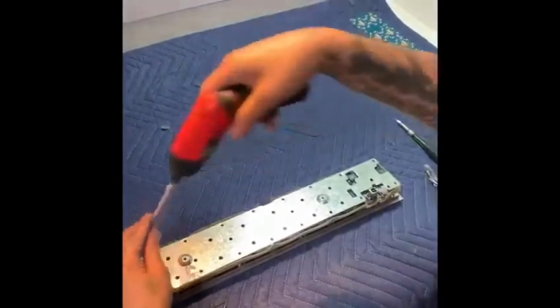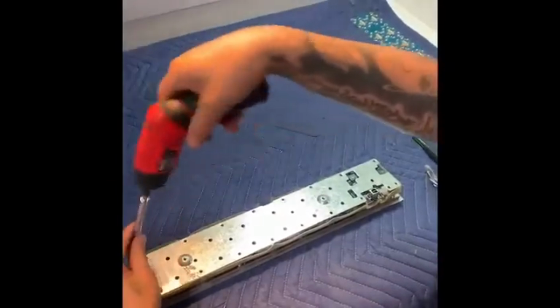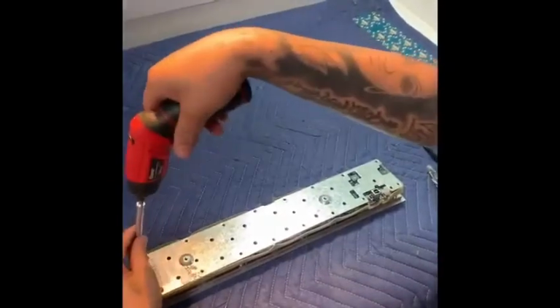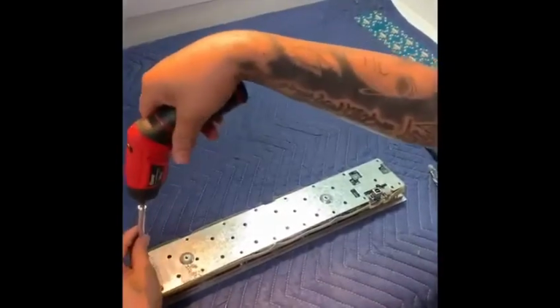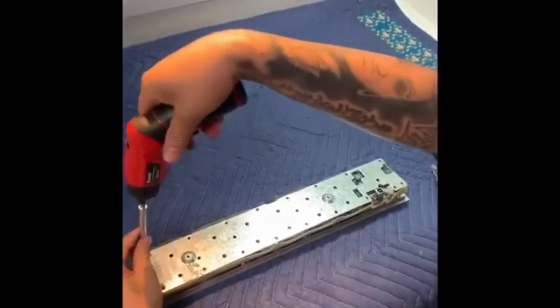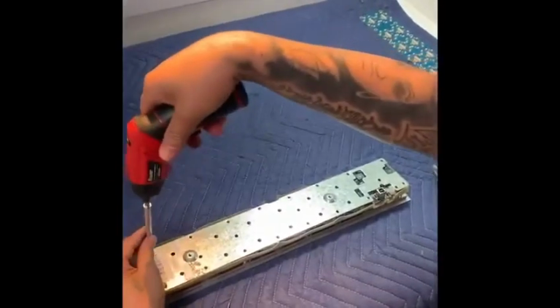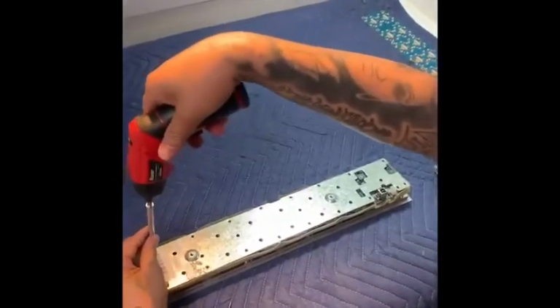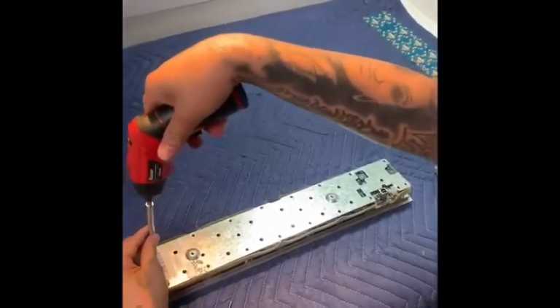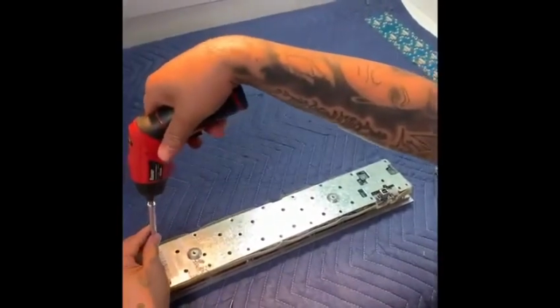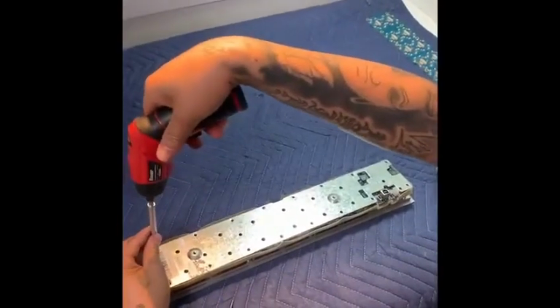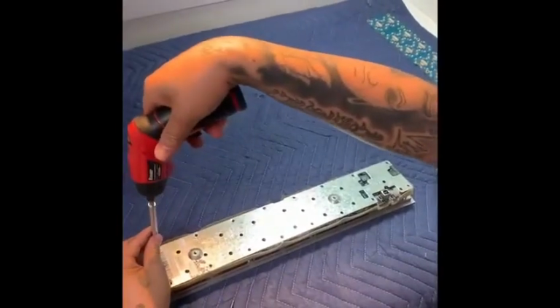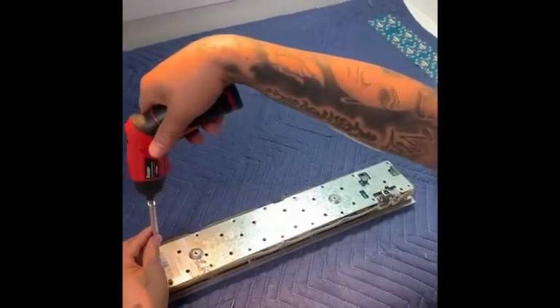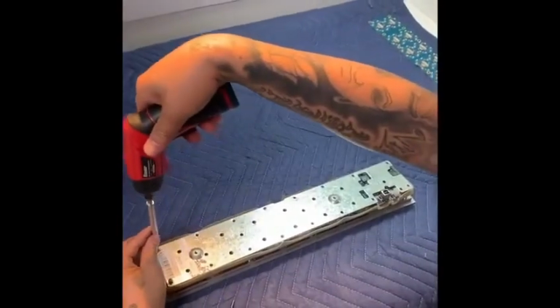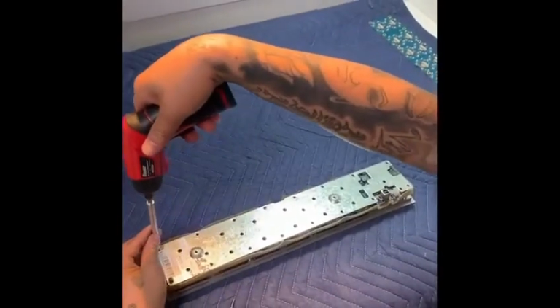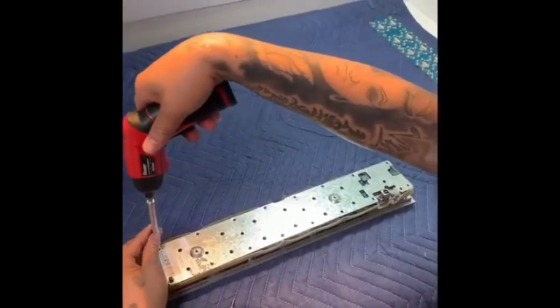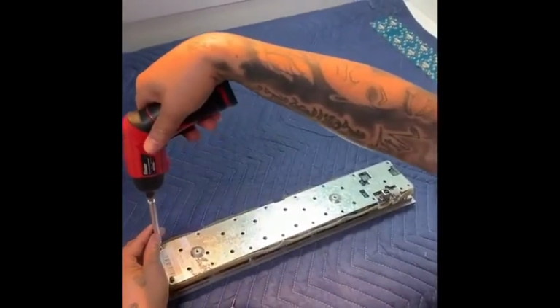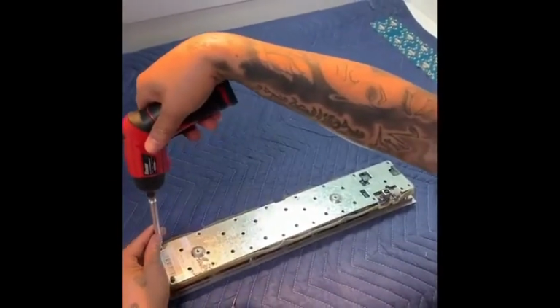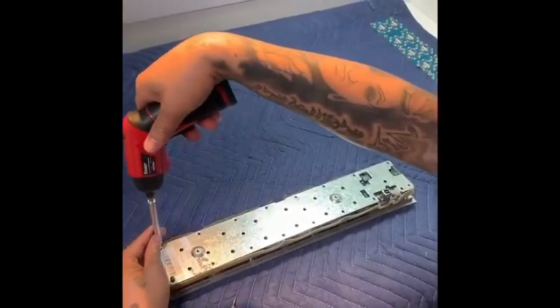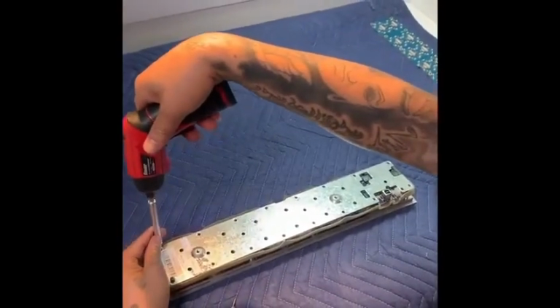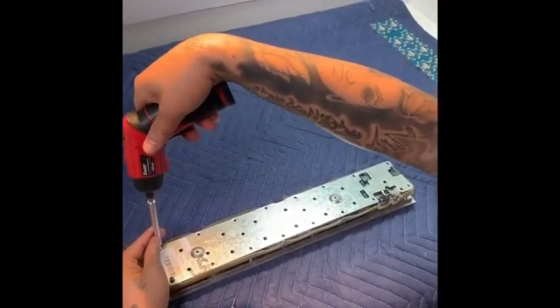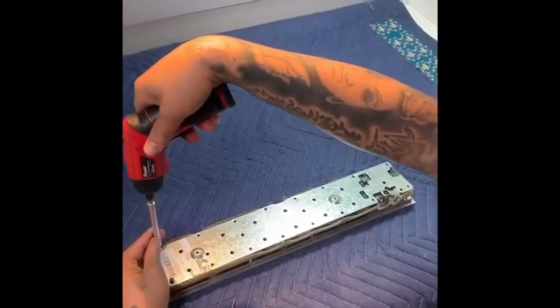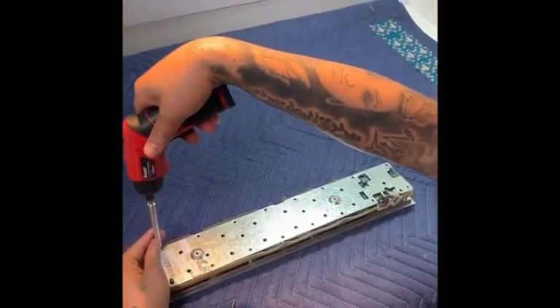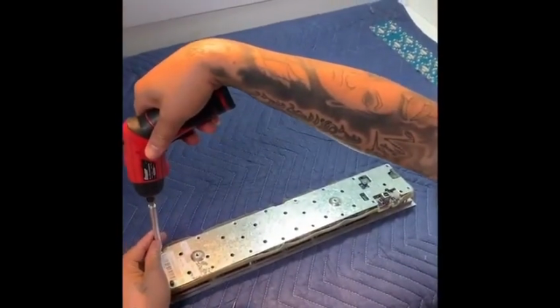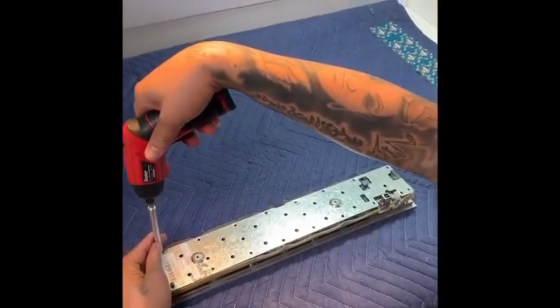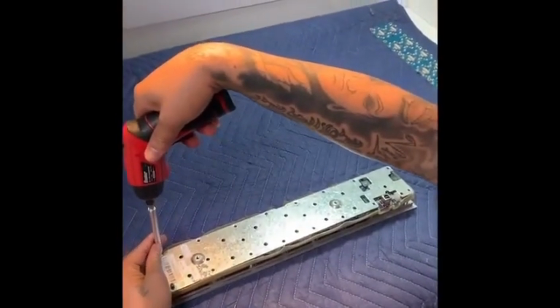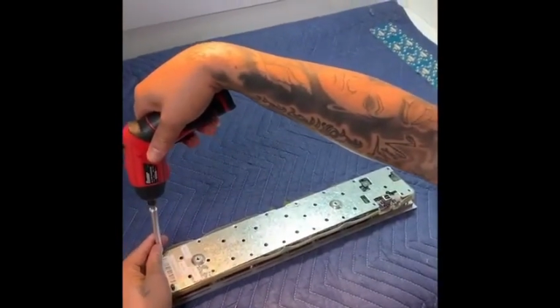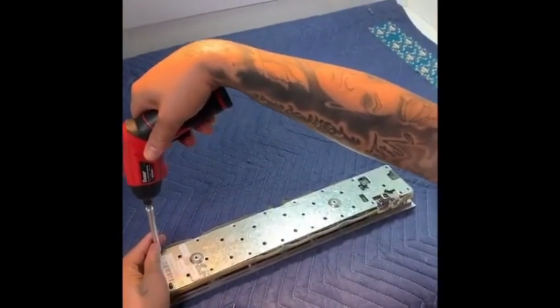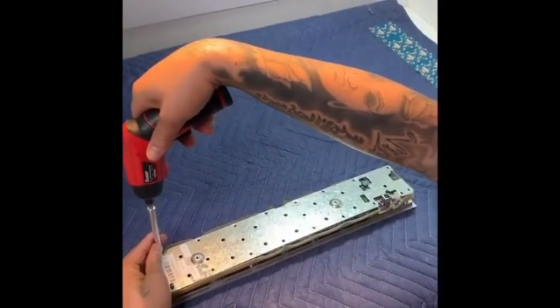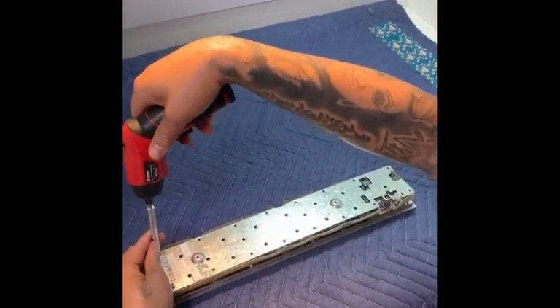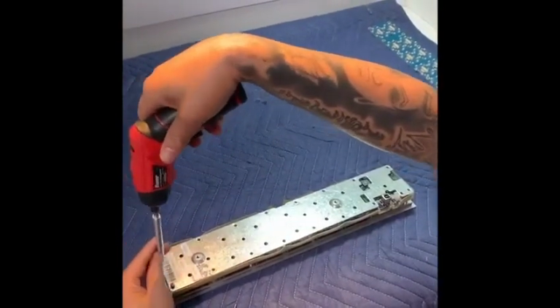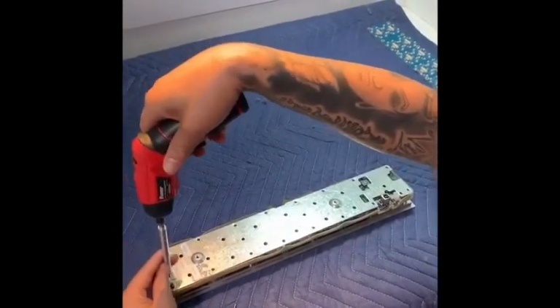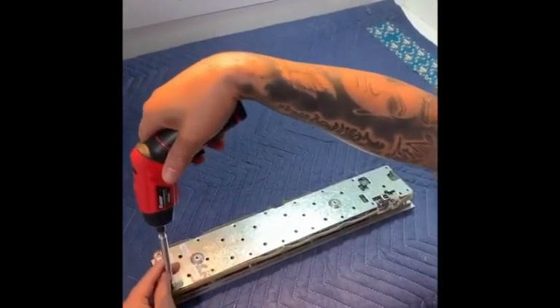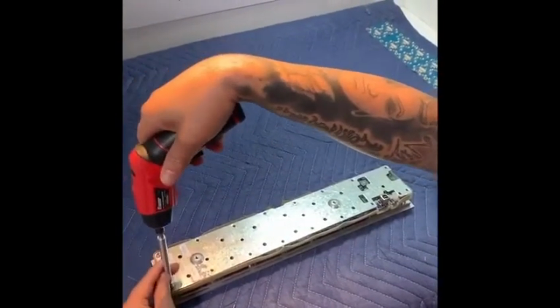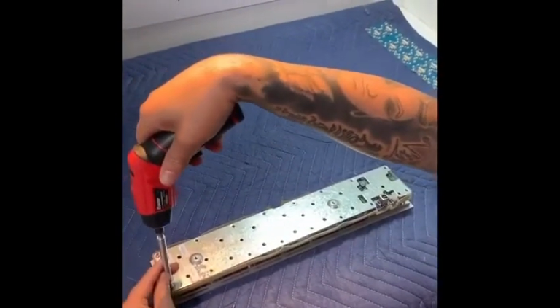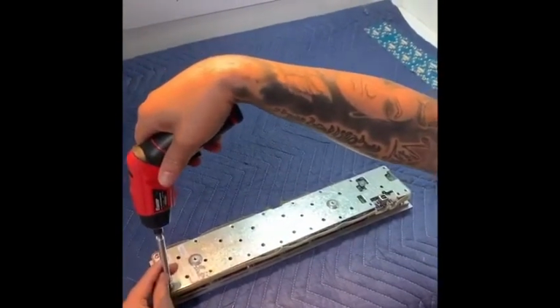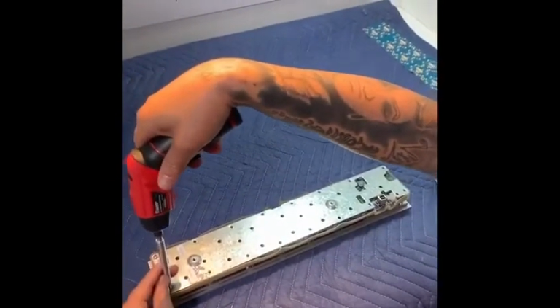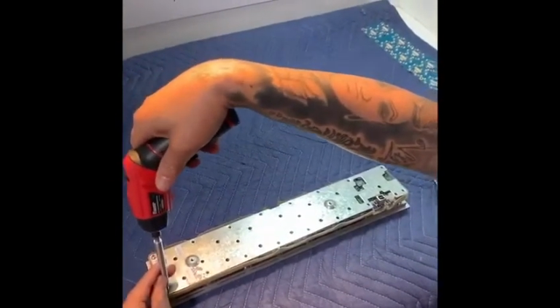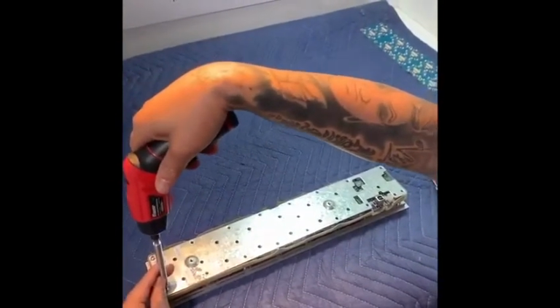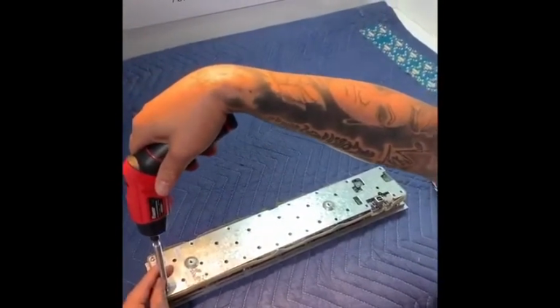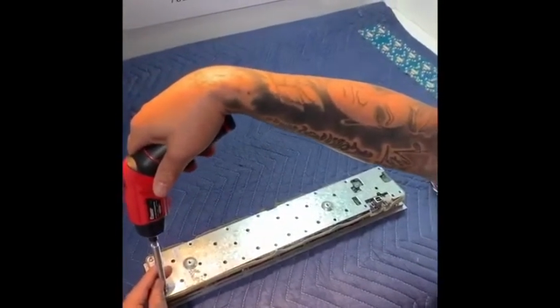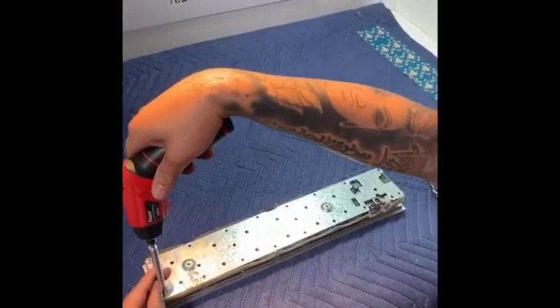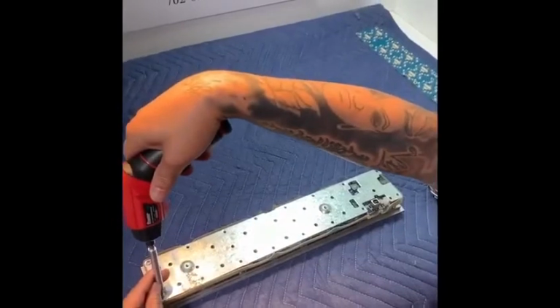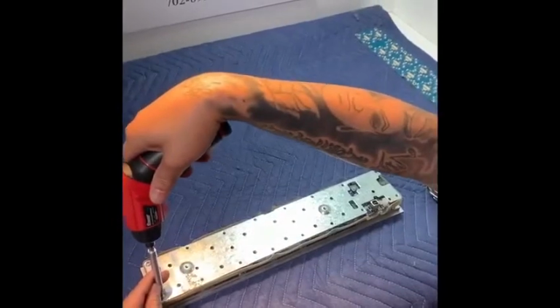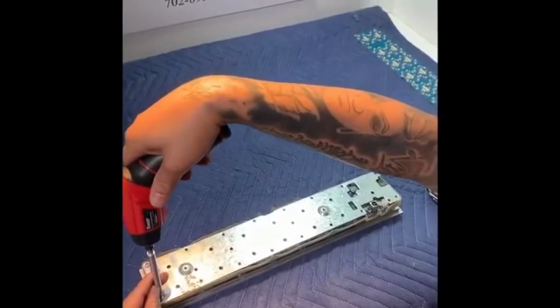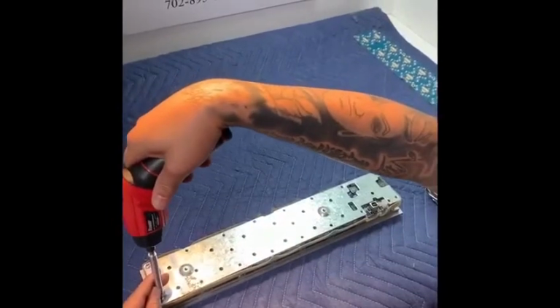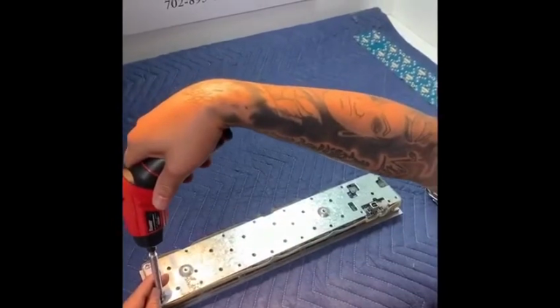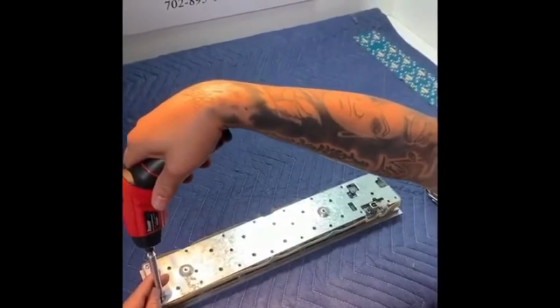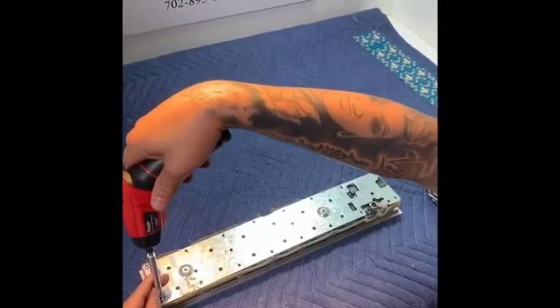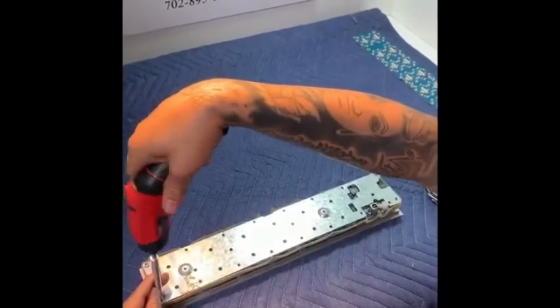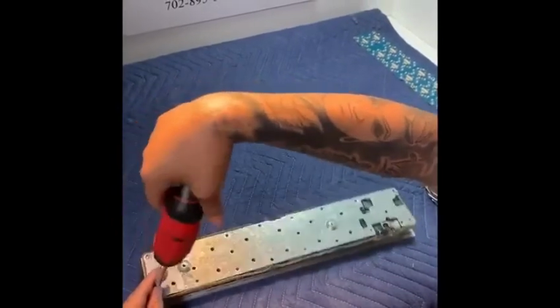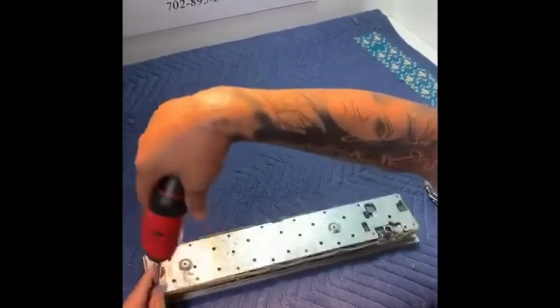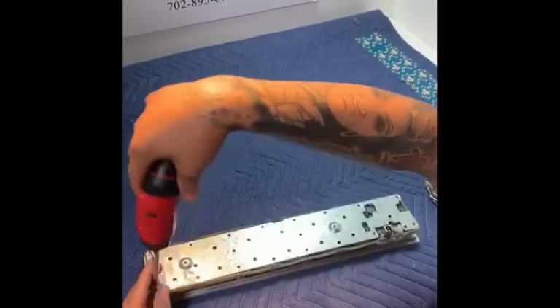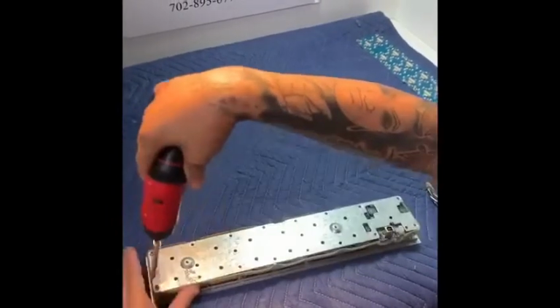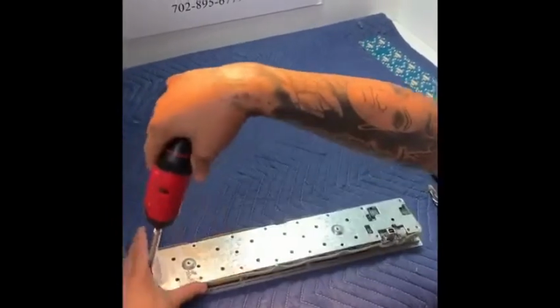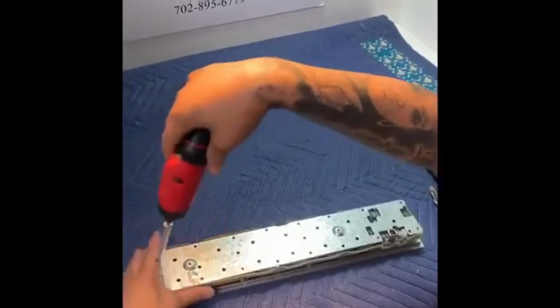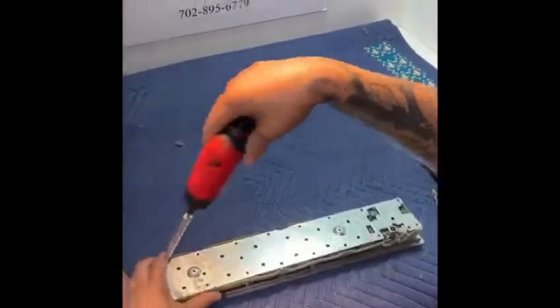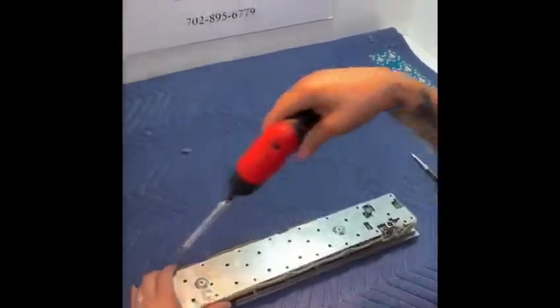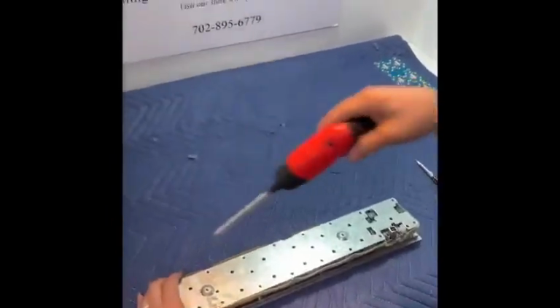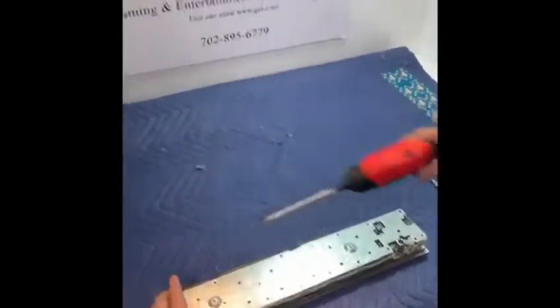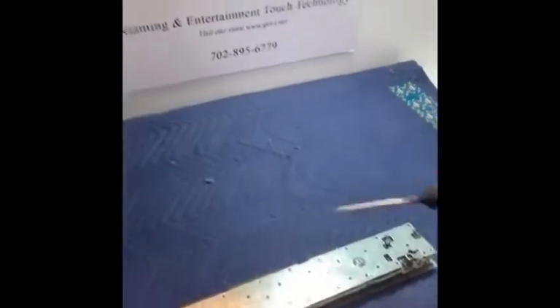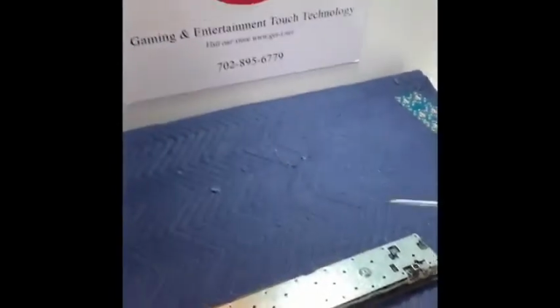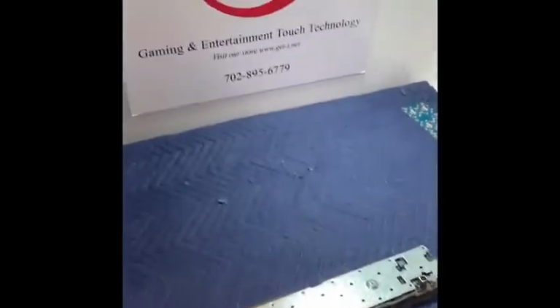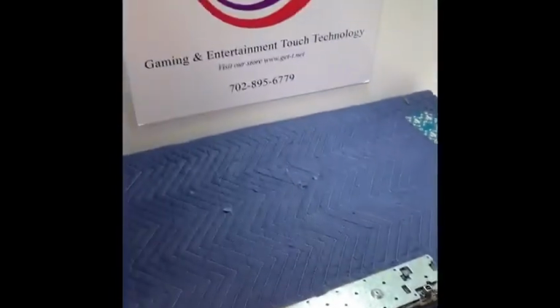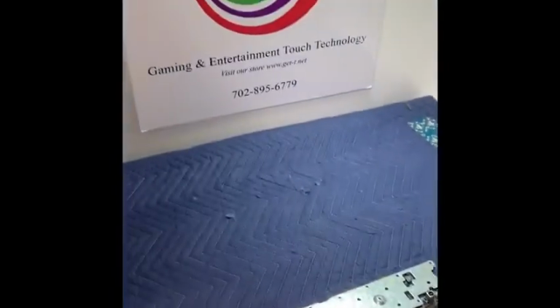How to change the OLED screen for a WMS button panel.